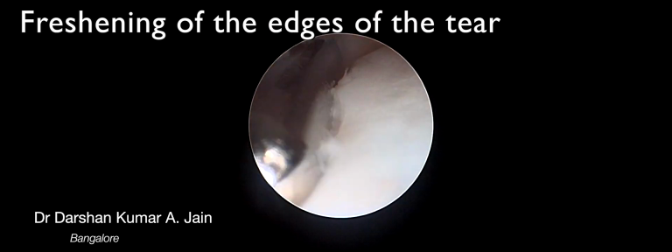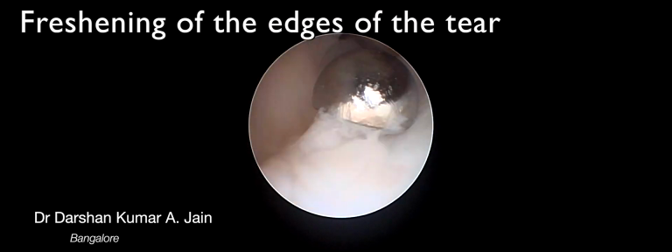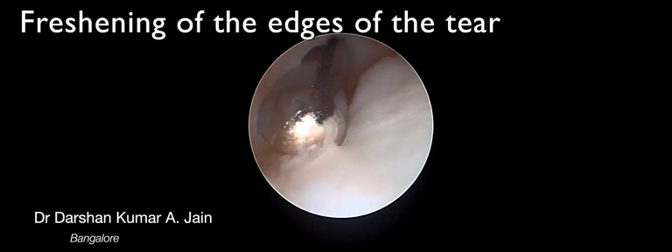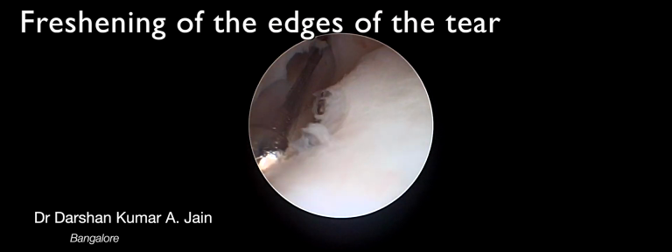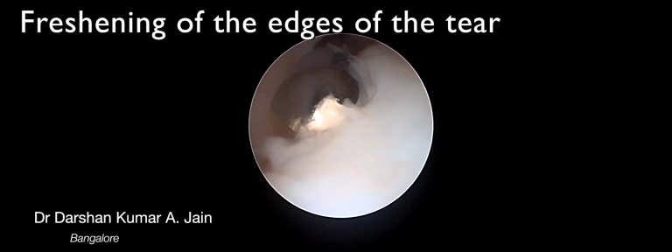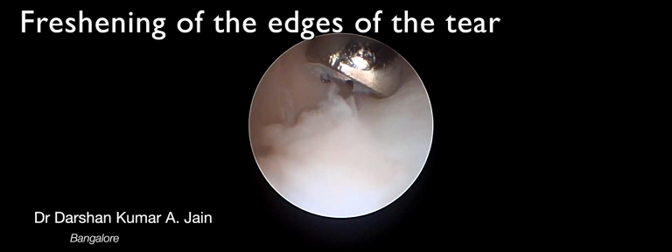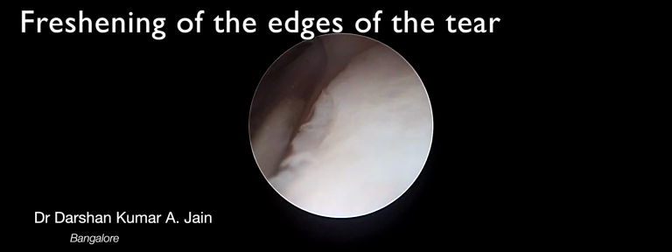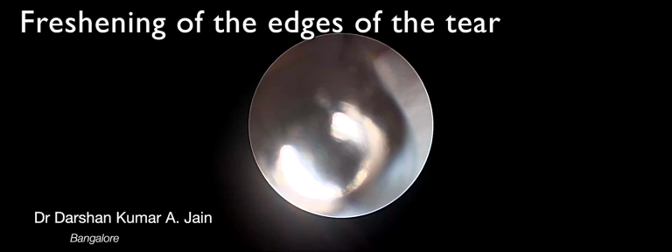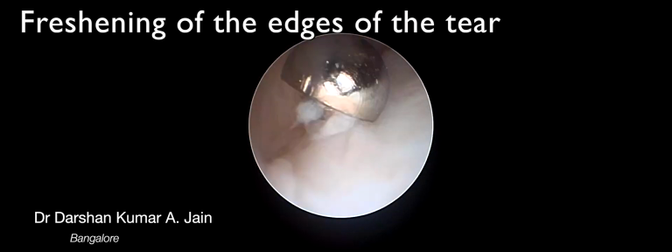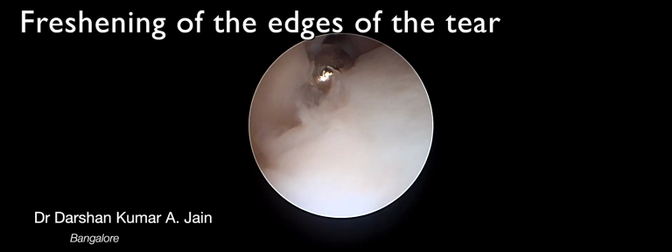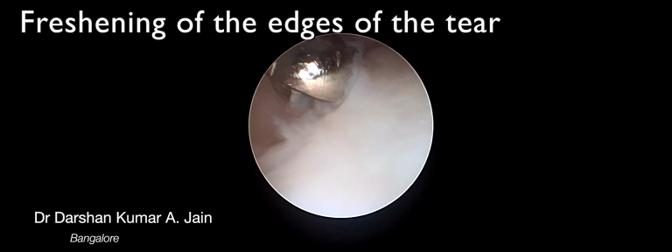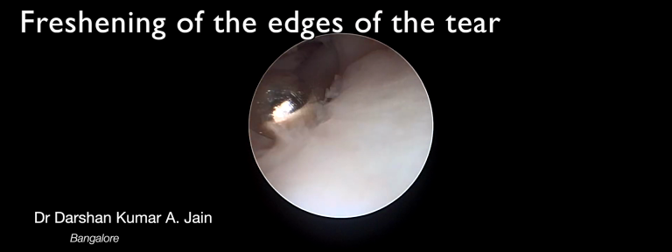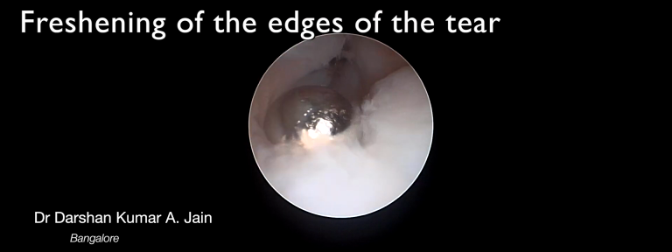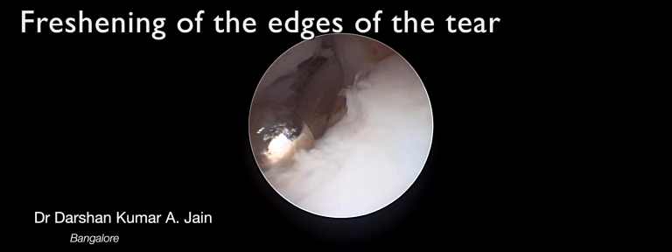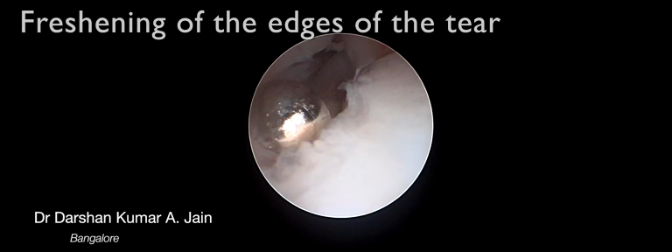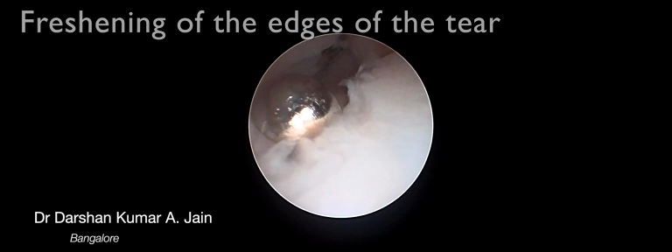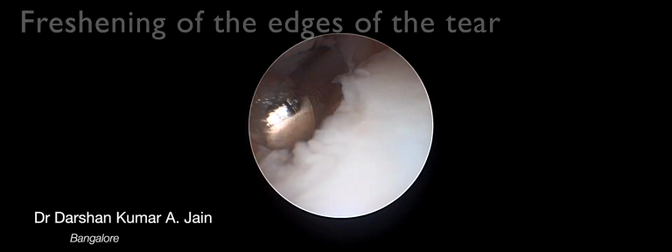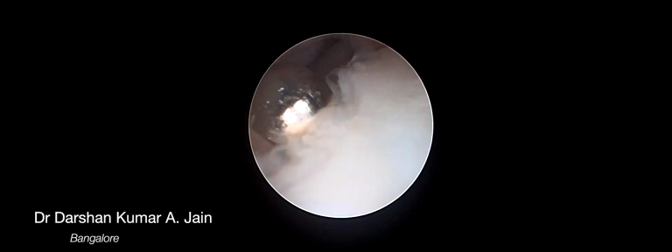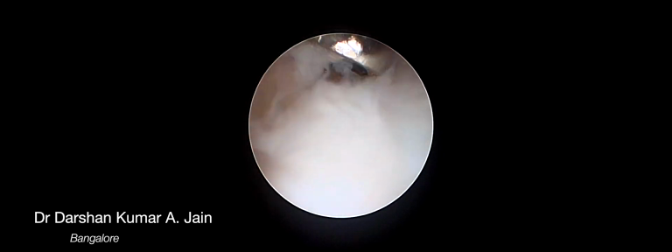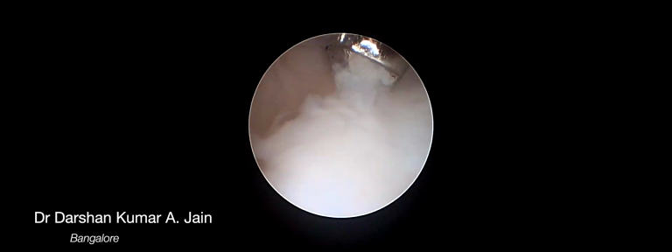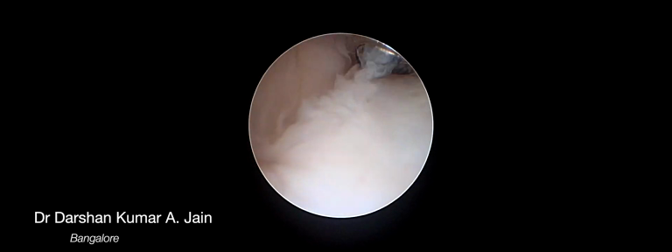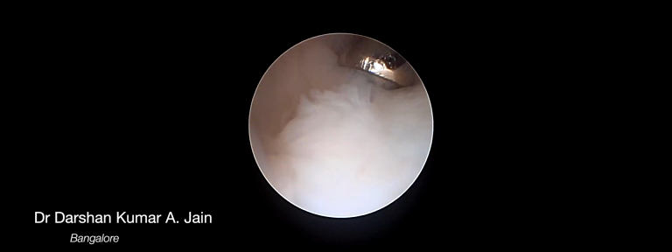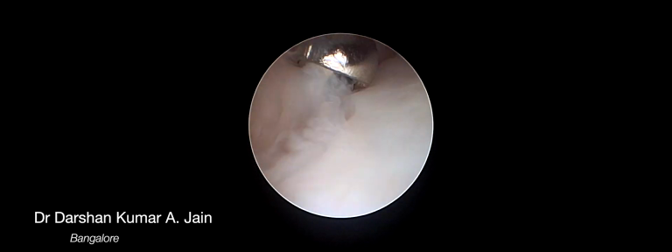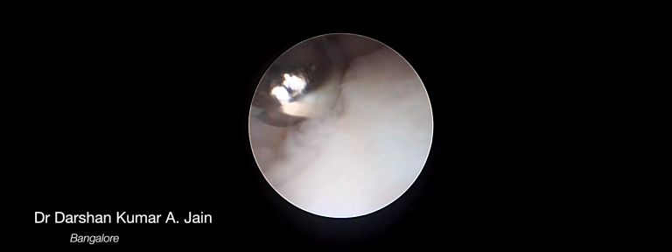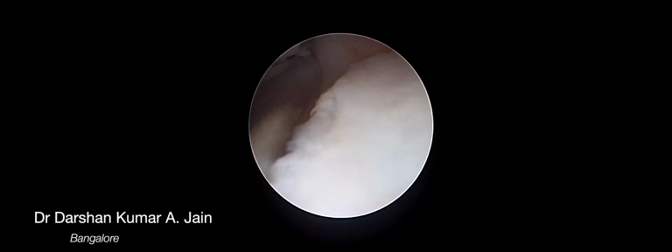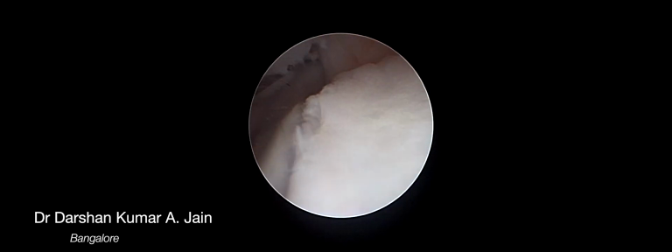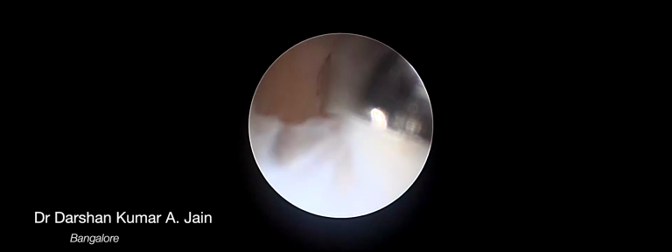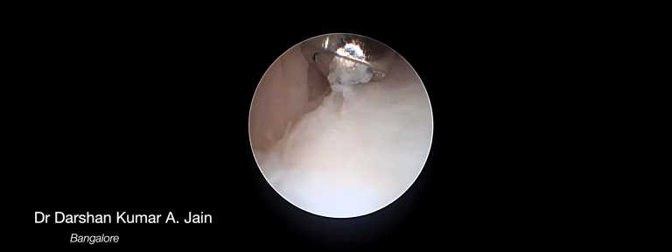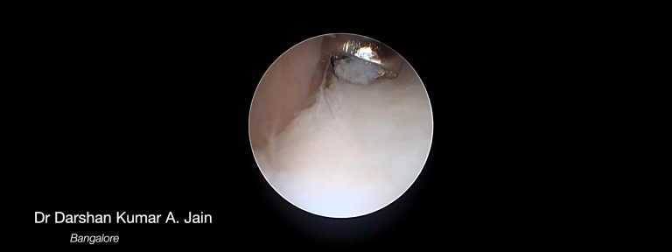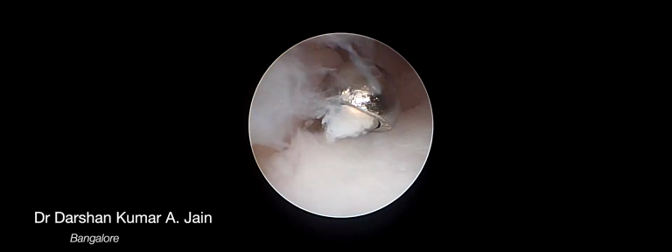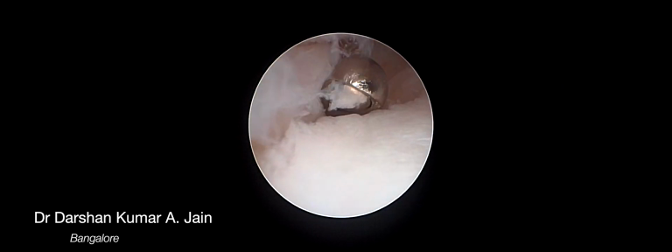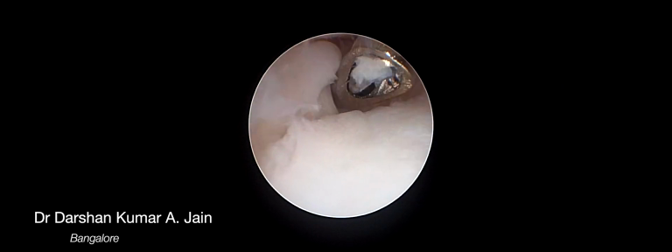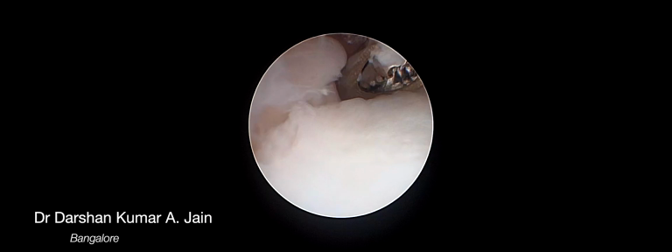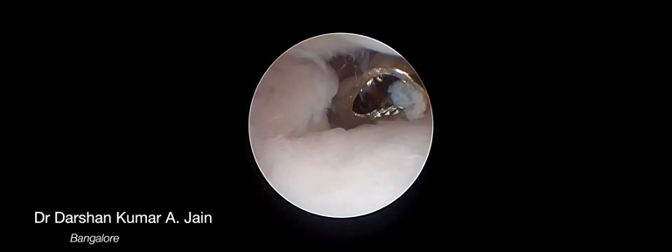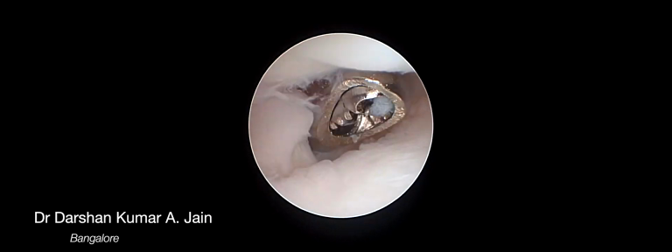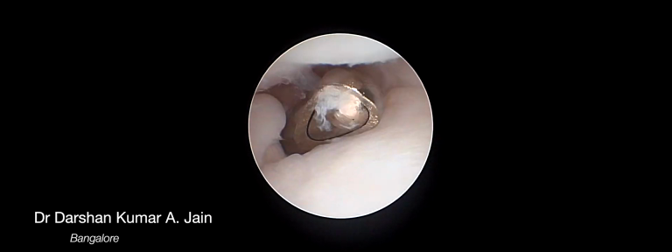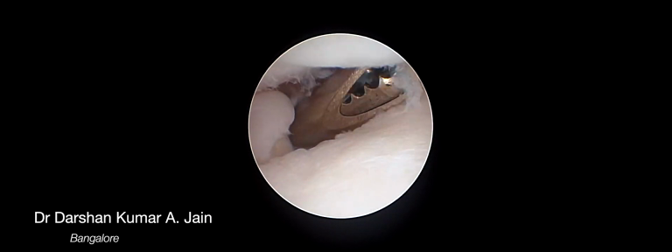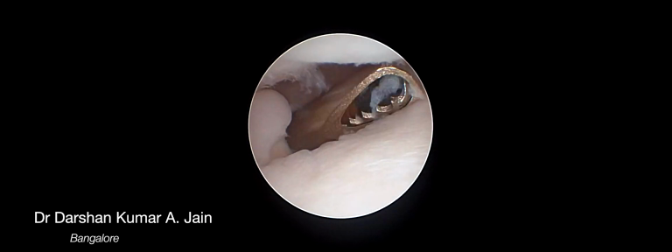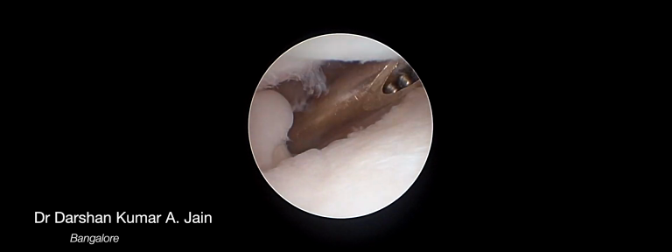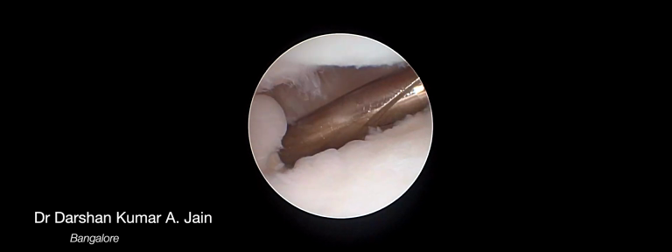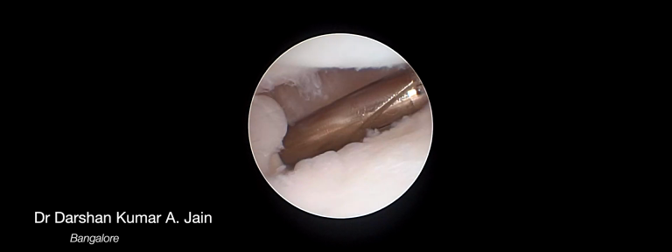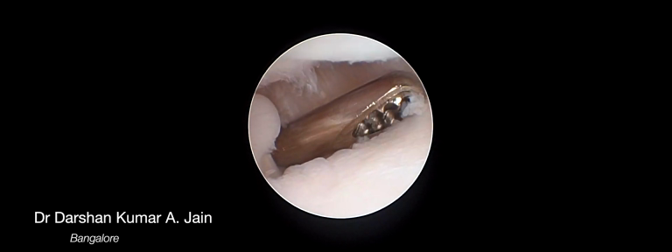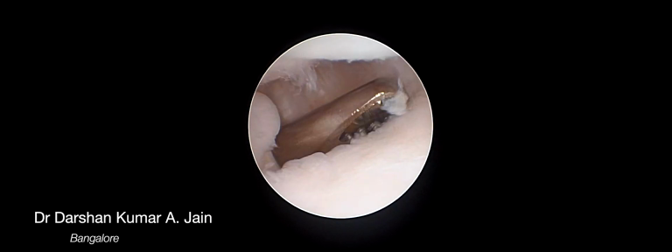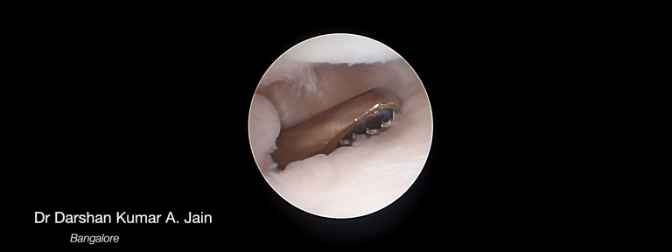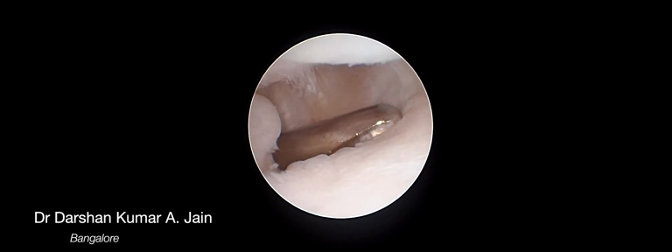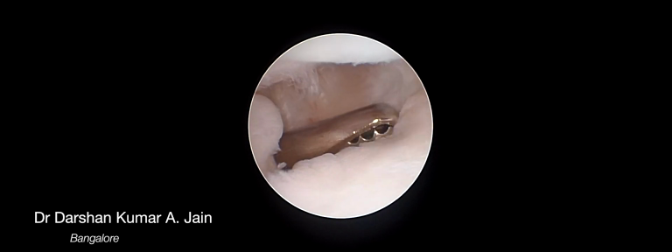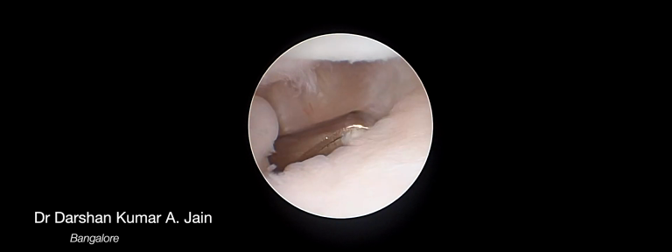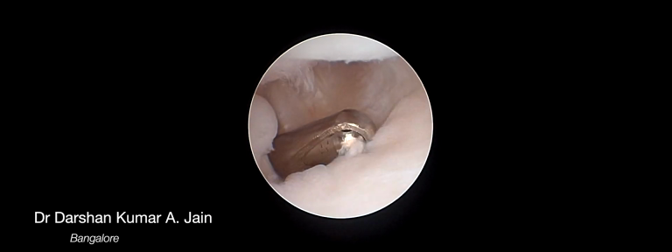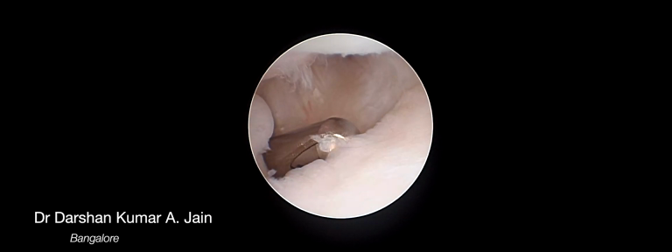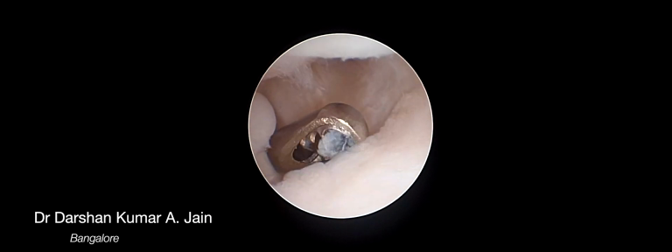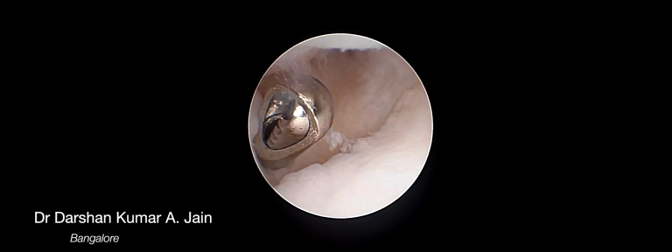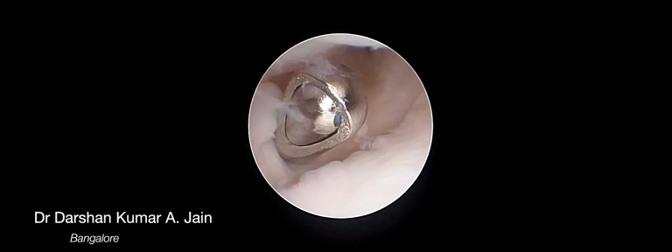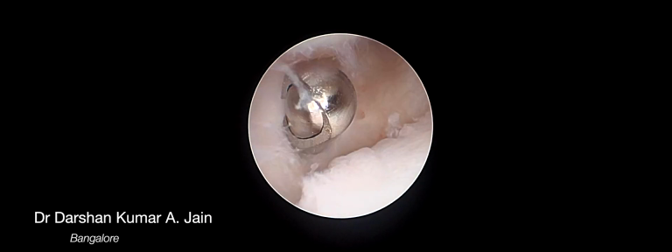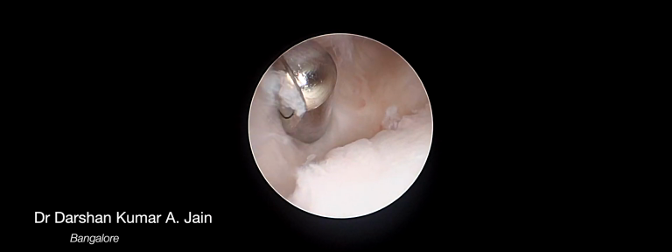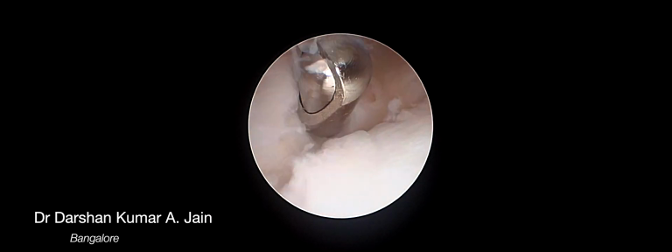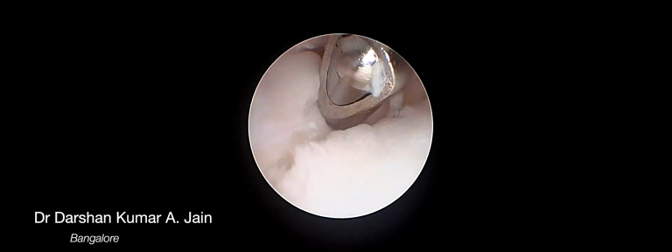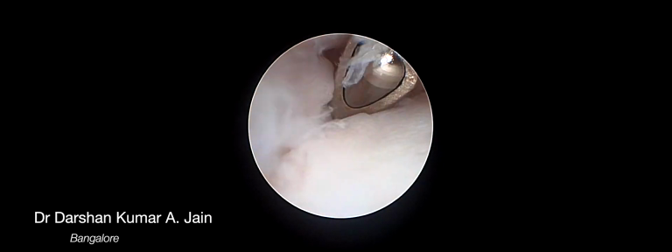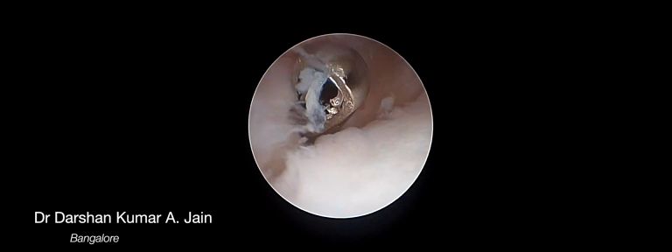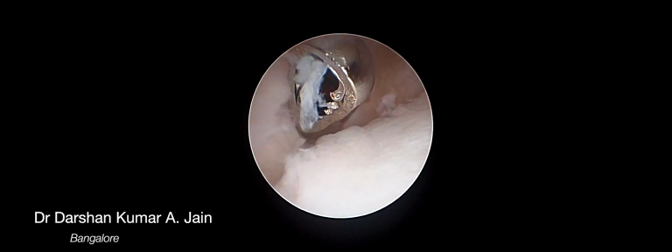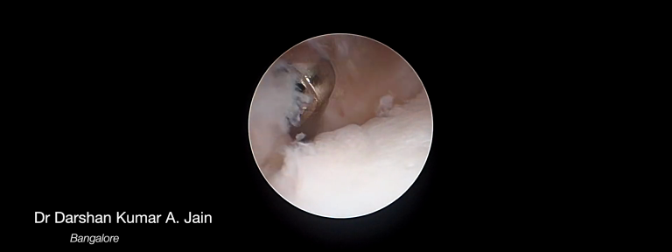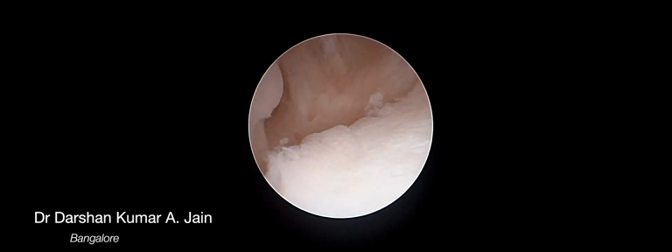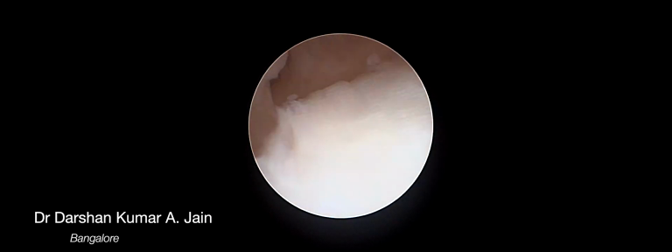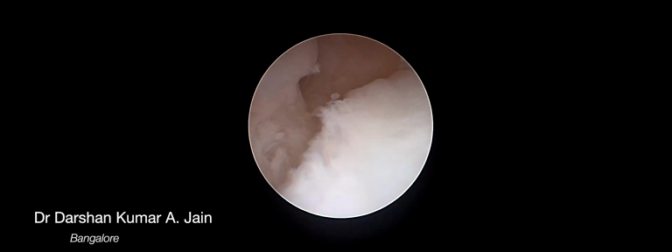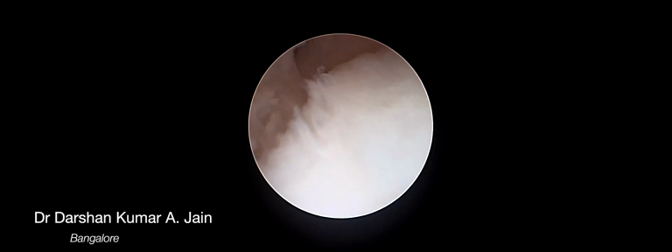A small shaver is introduced, which is around 2.4 millimeters, and the edges of the TFCC are debrided.